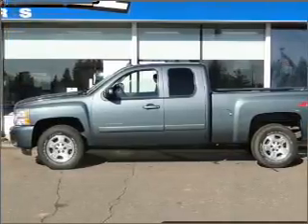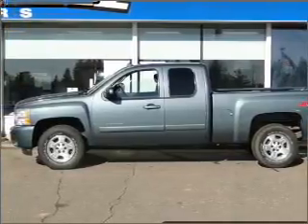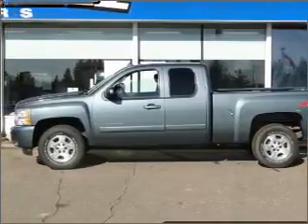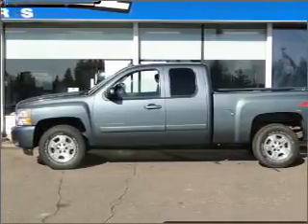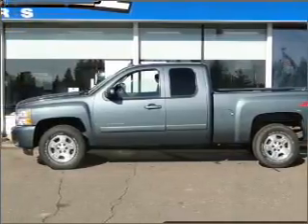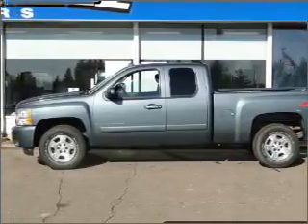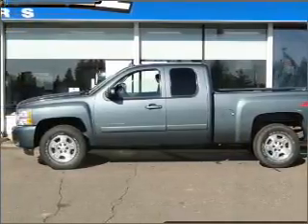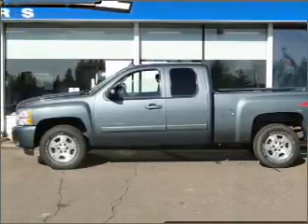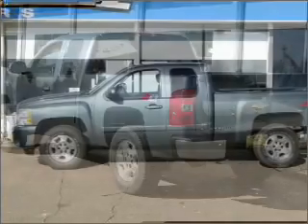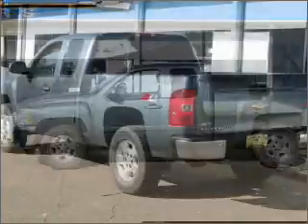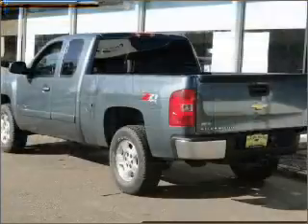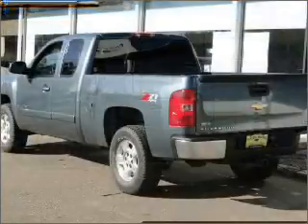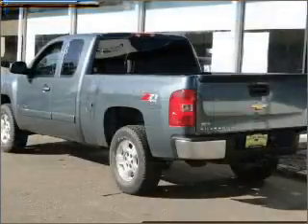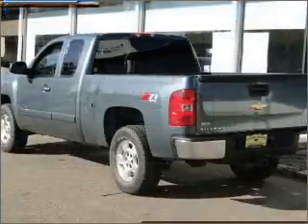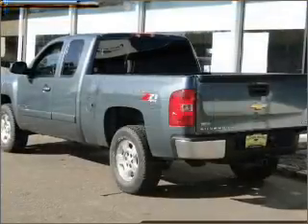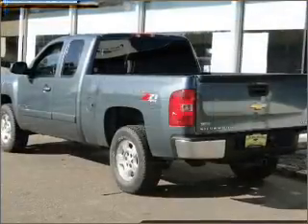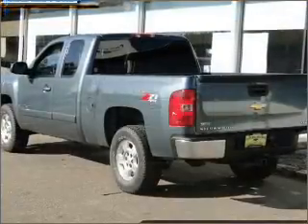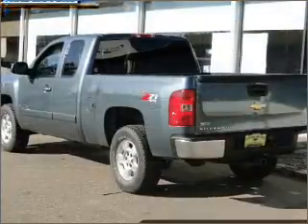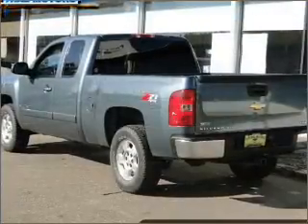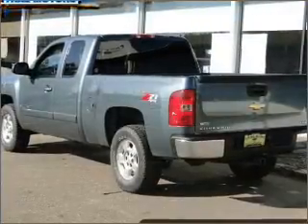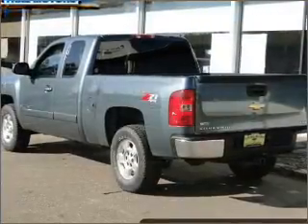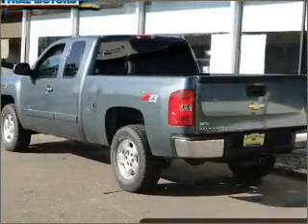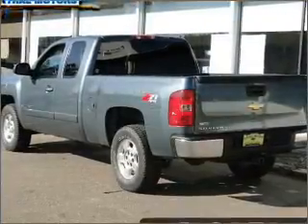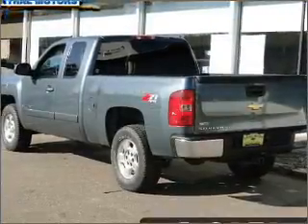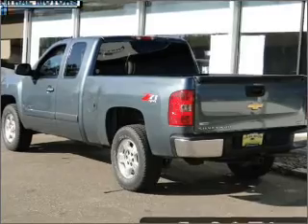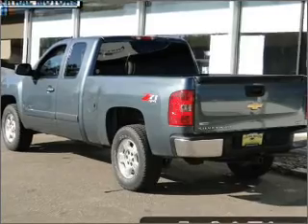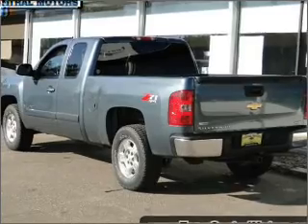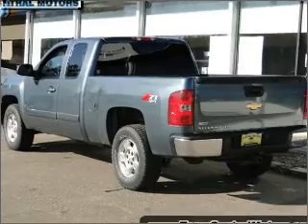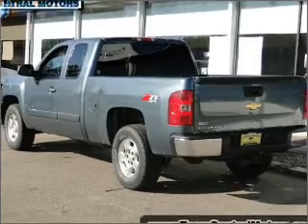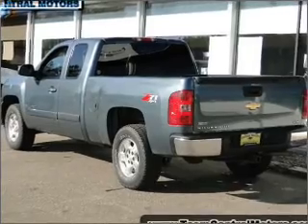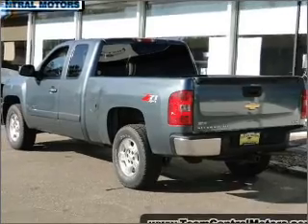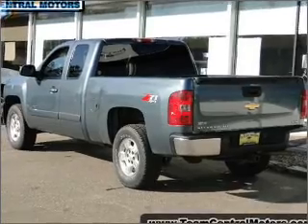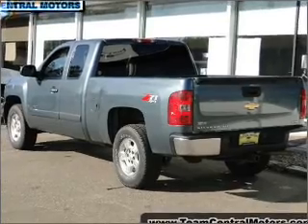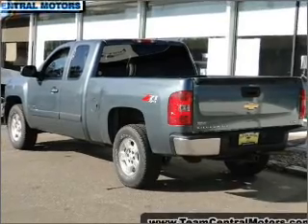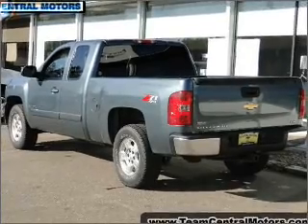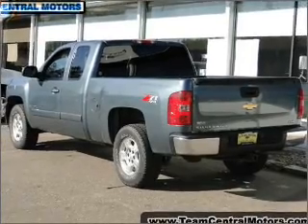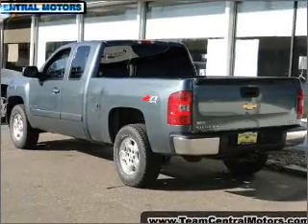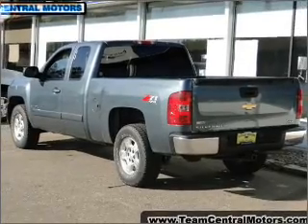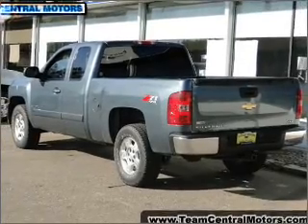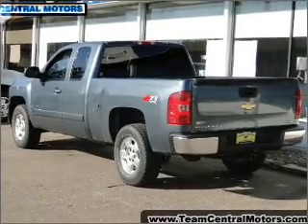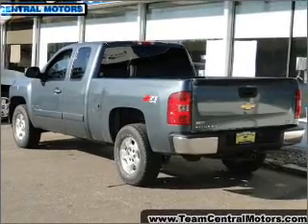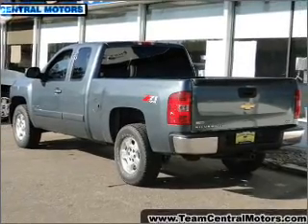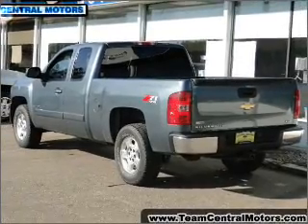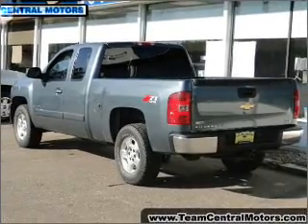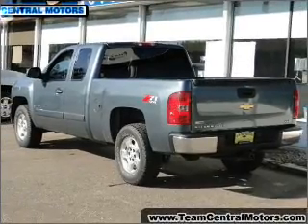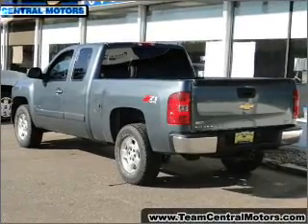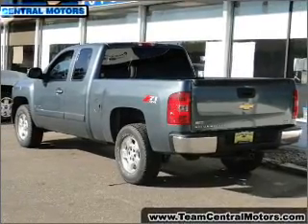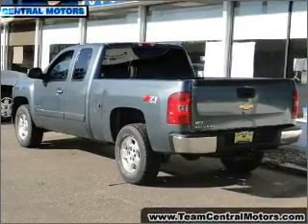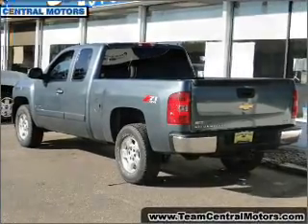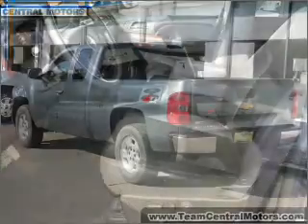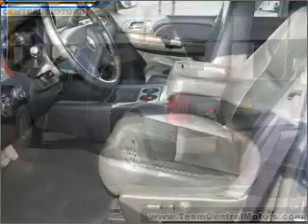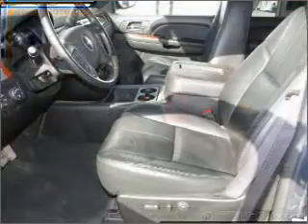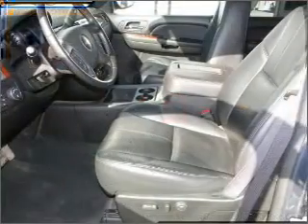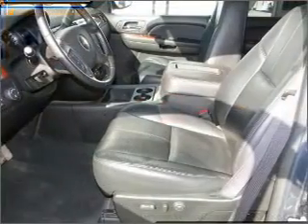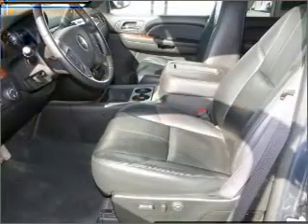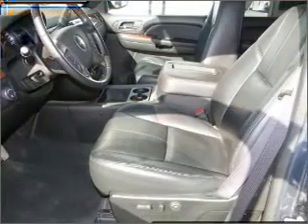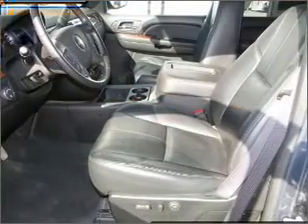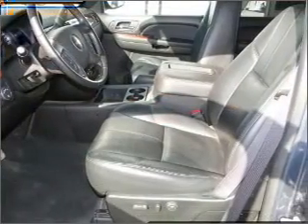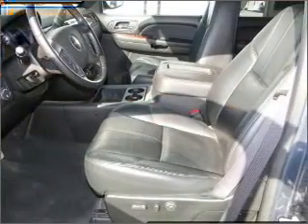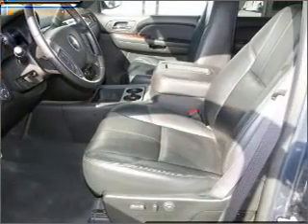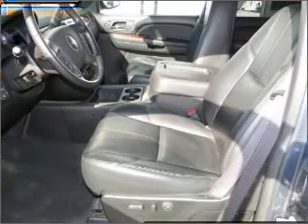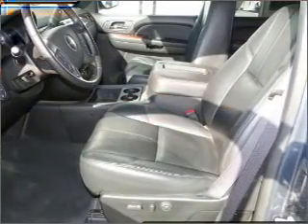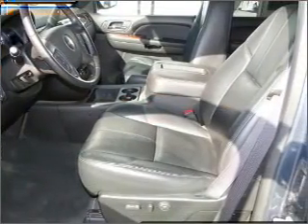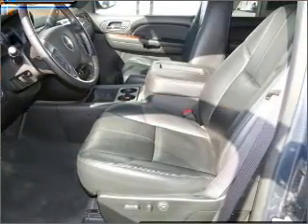With a powerful eight-cylinder engine that responds smoothly to its automatic transmission, brake safely with the anti-lock braking system.